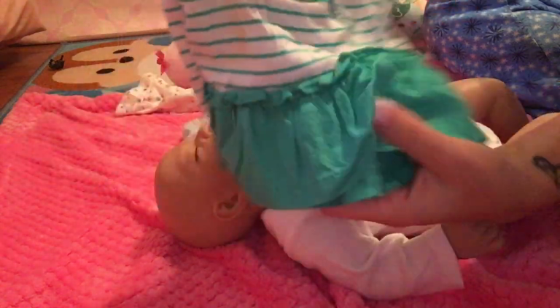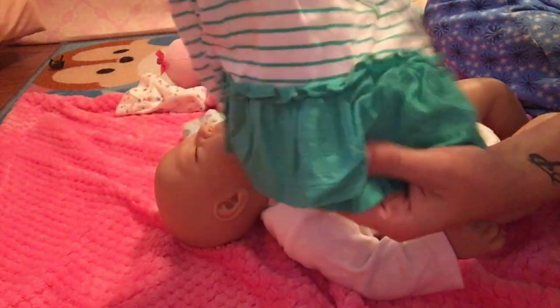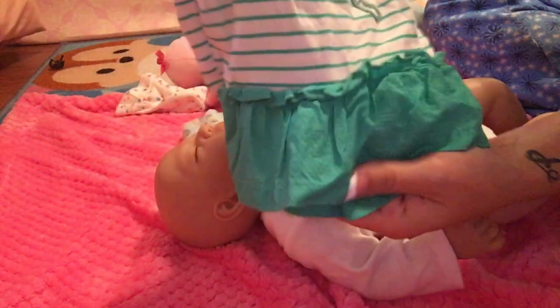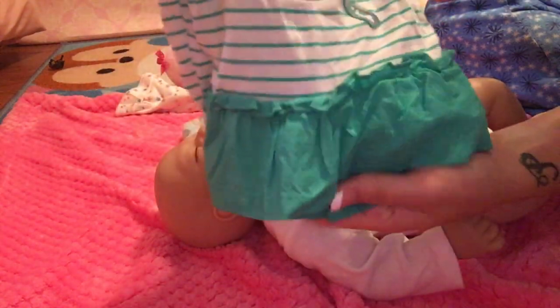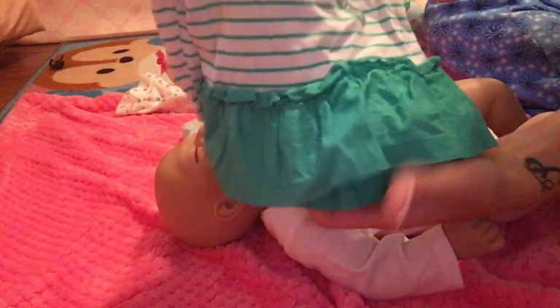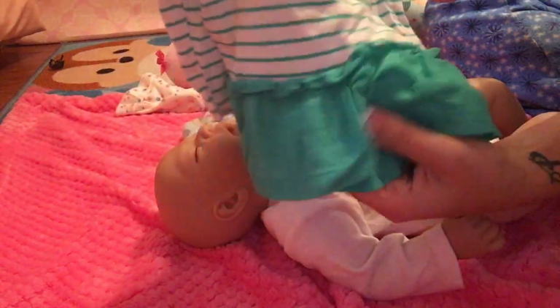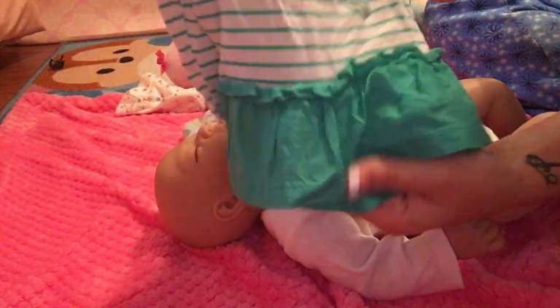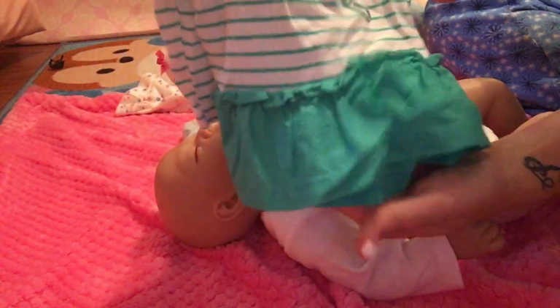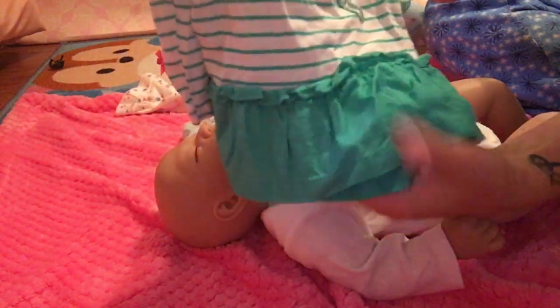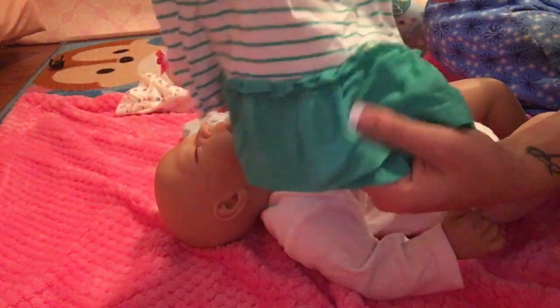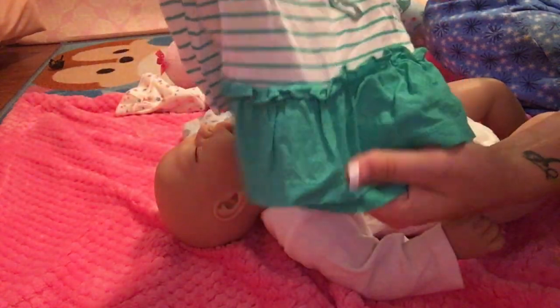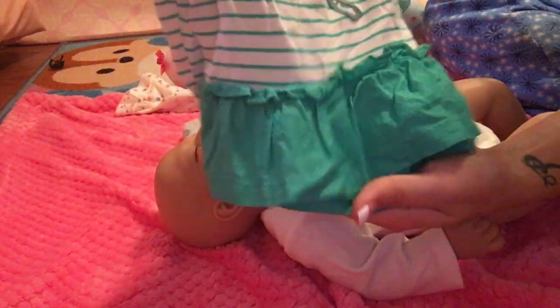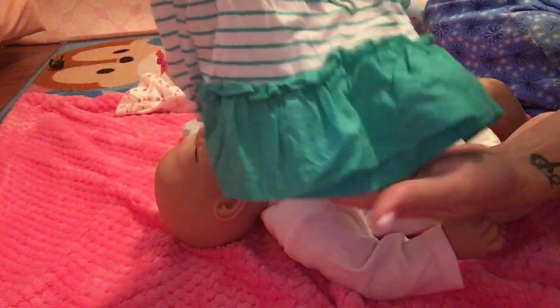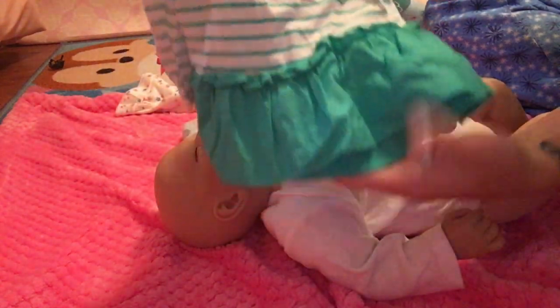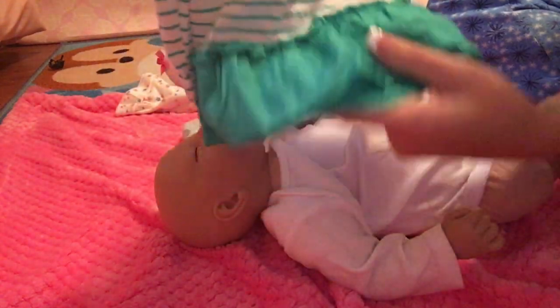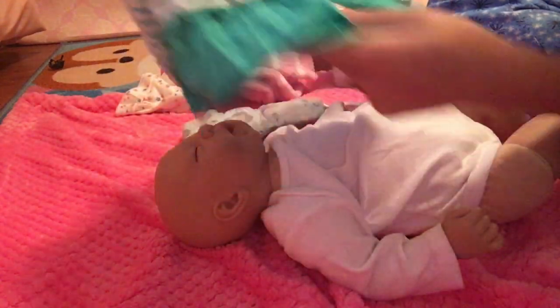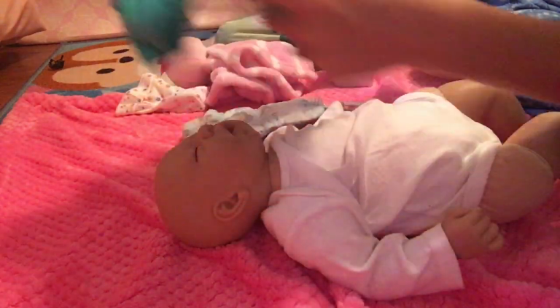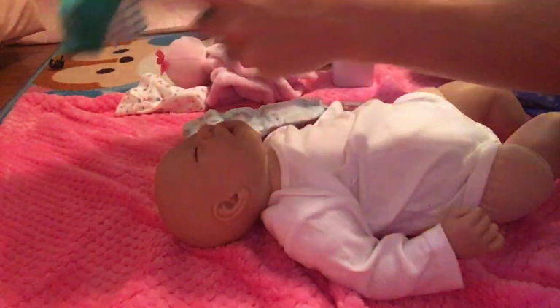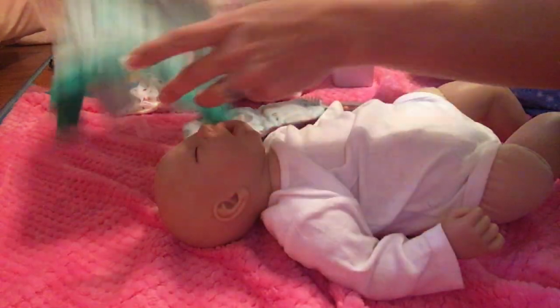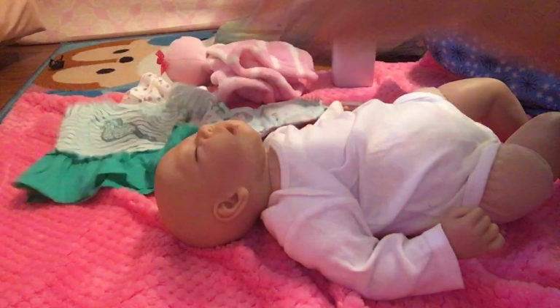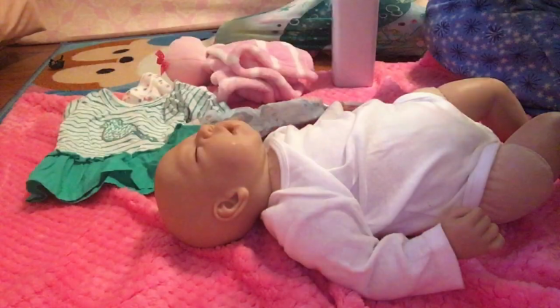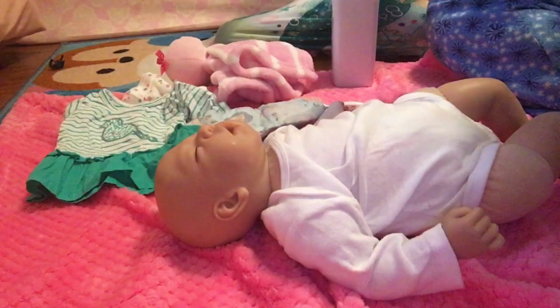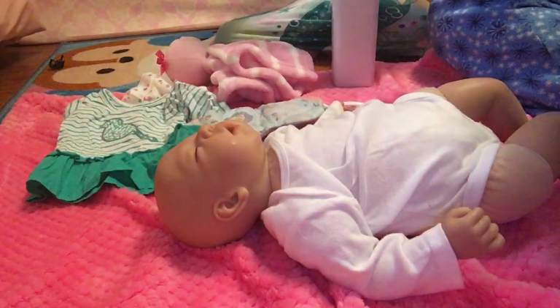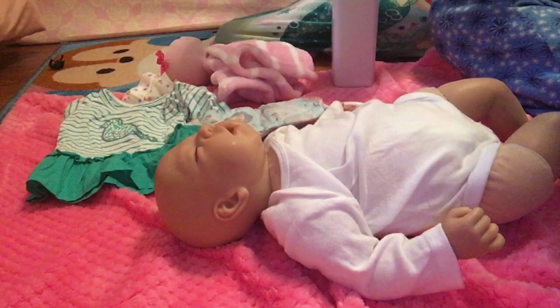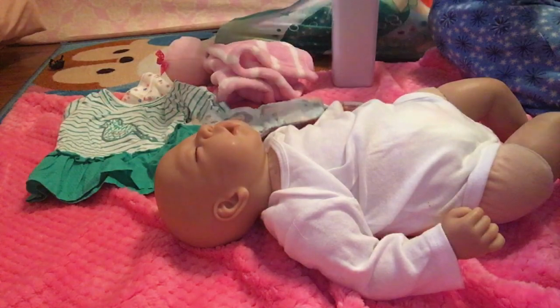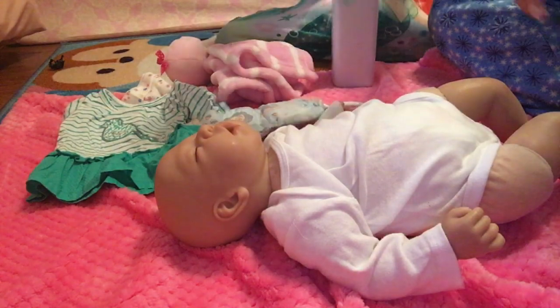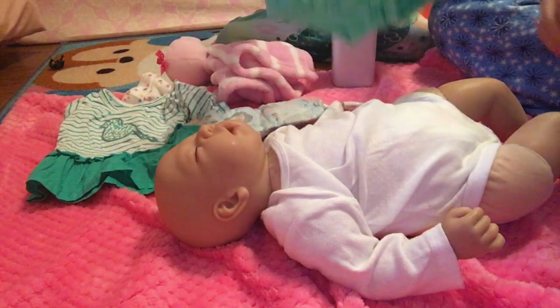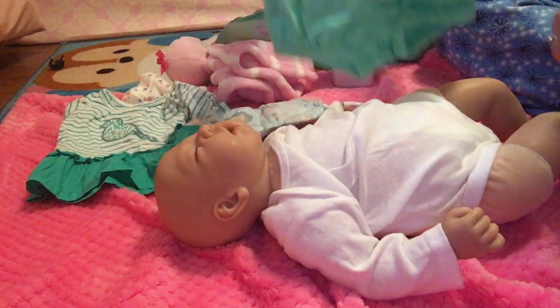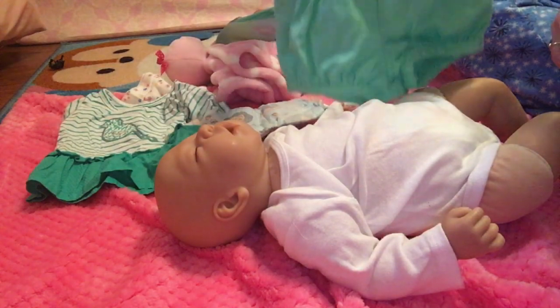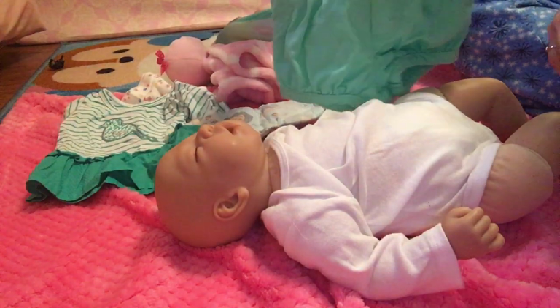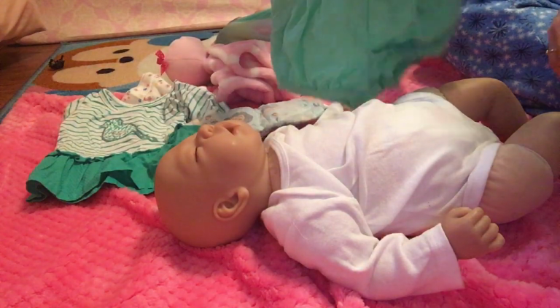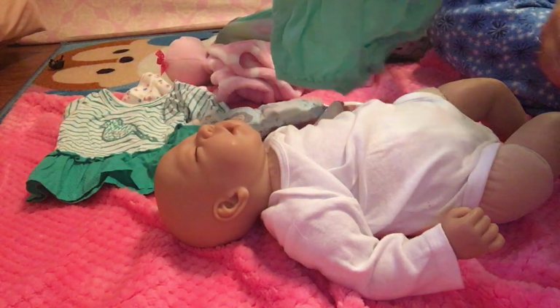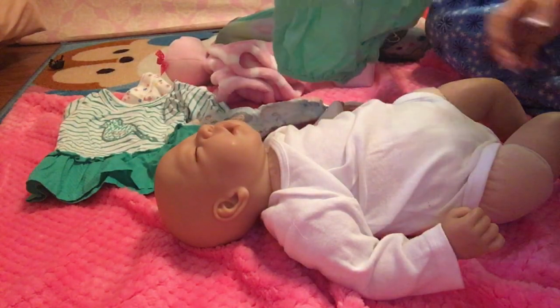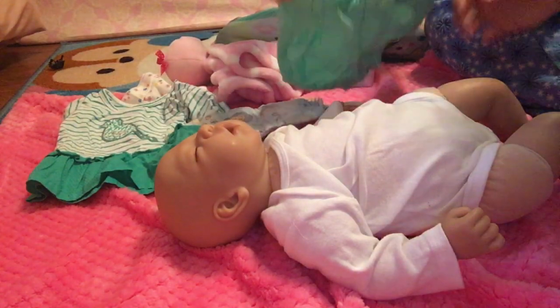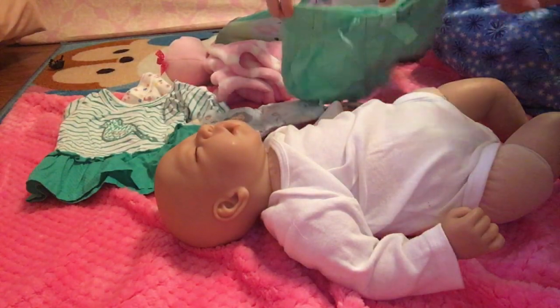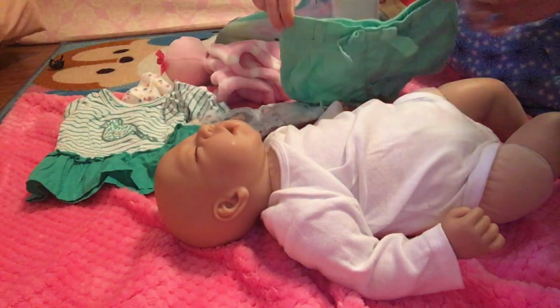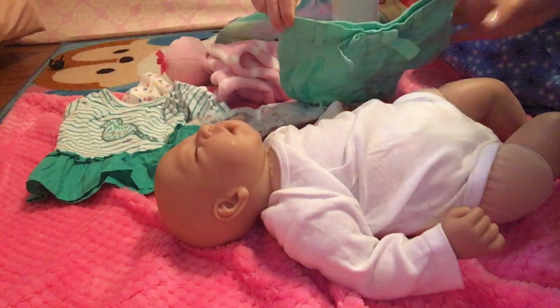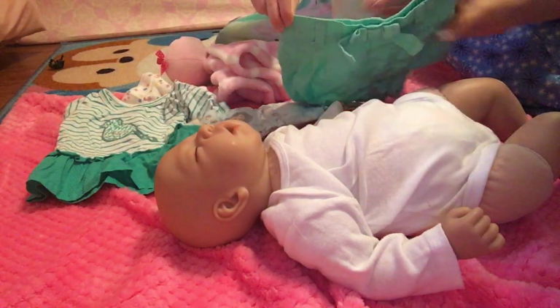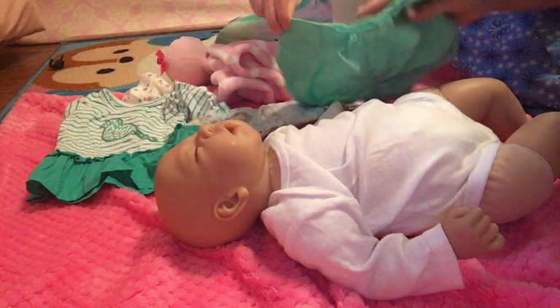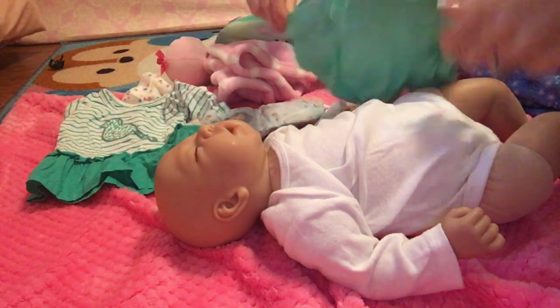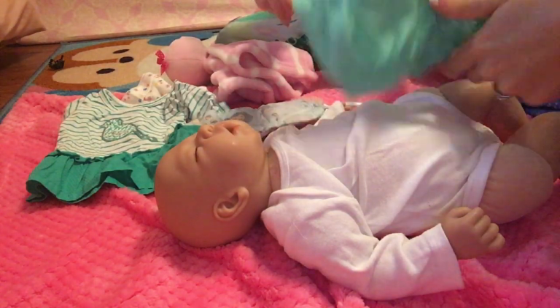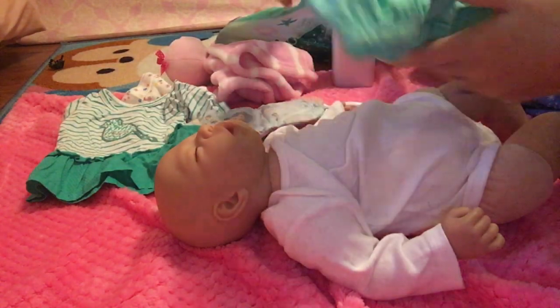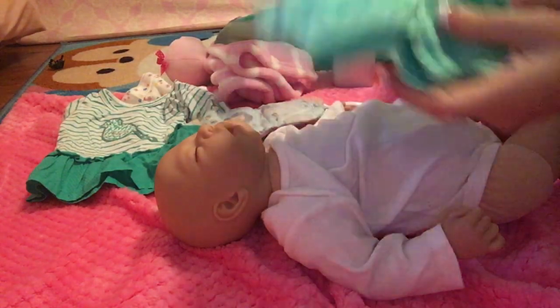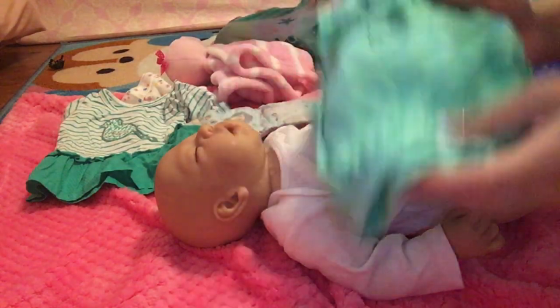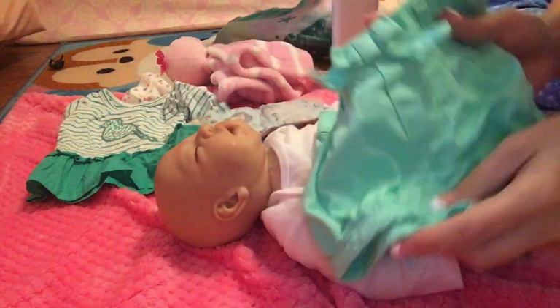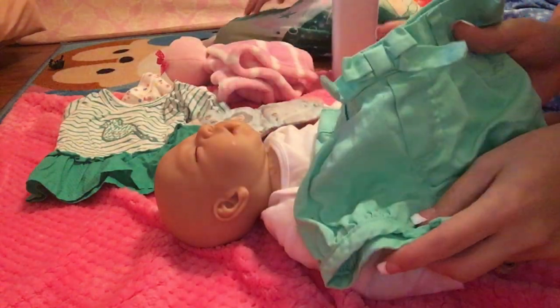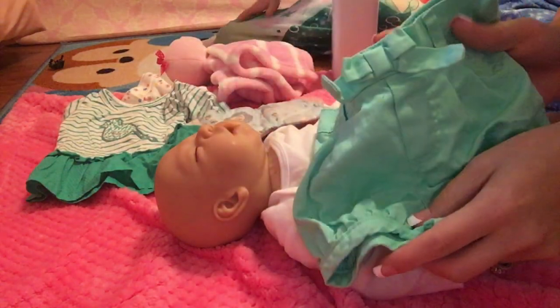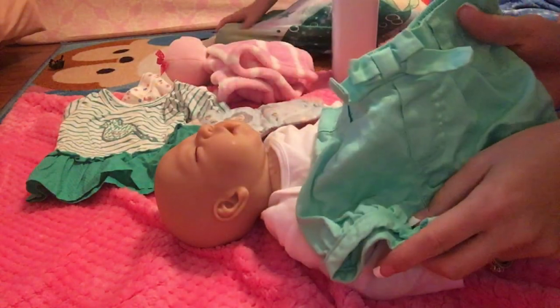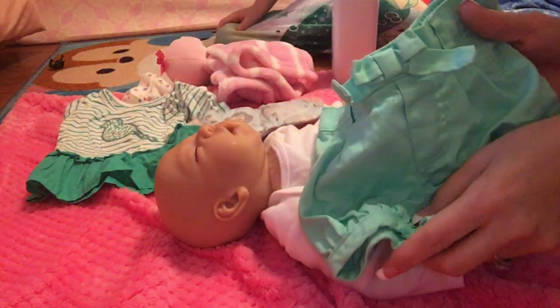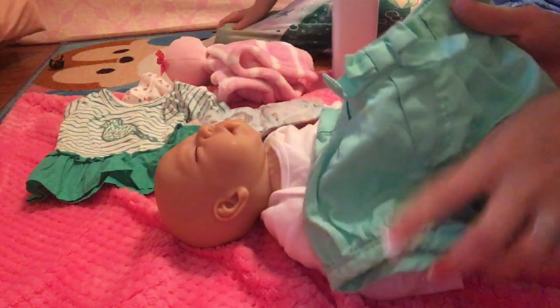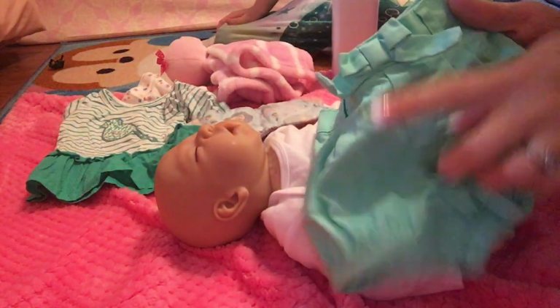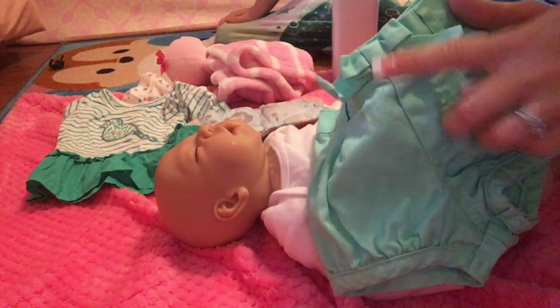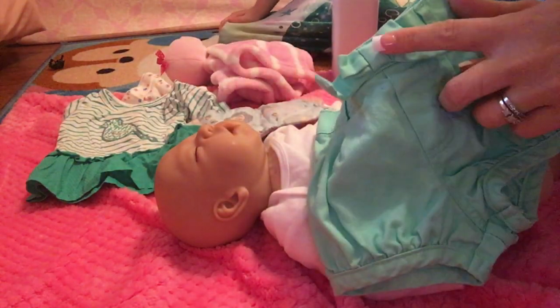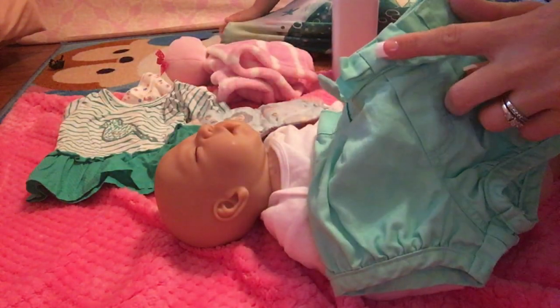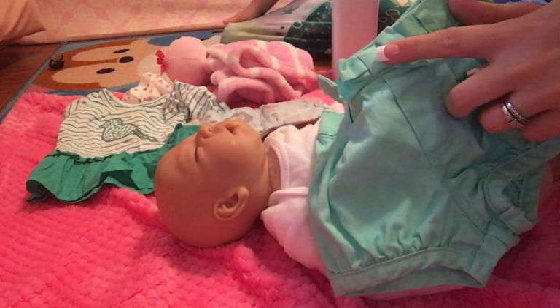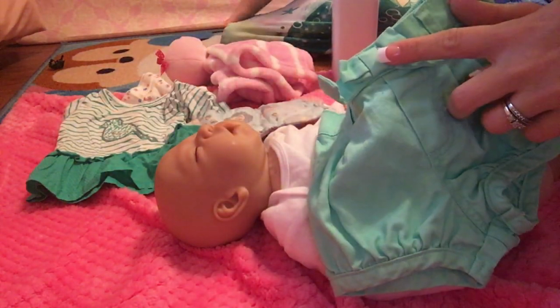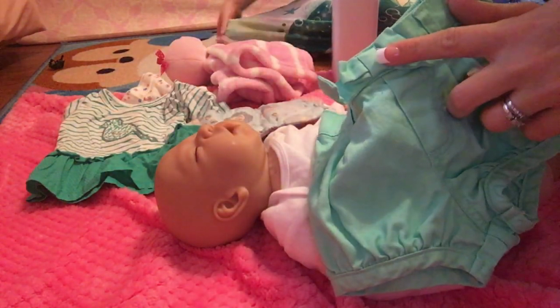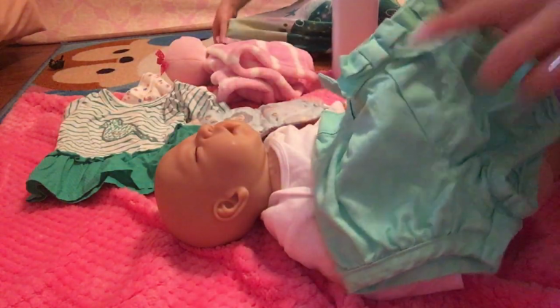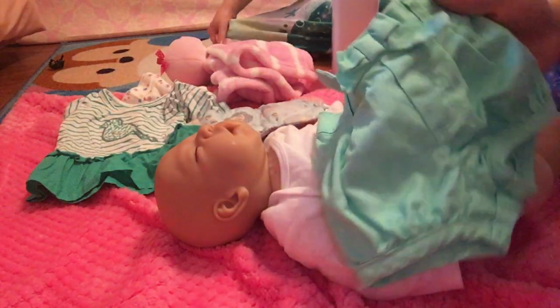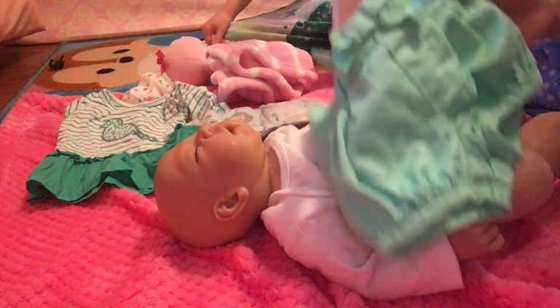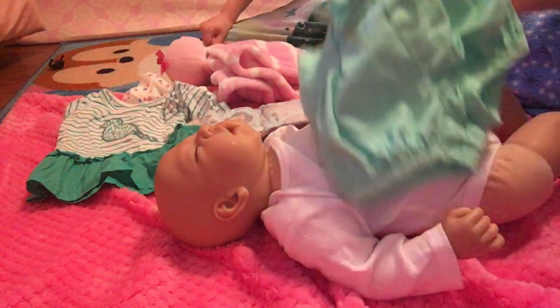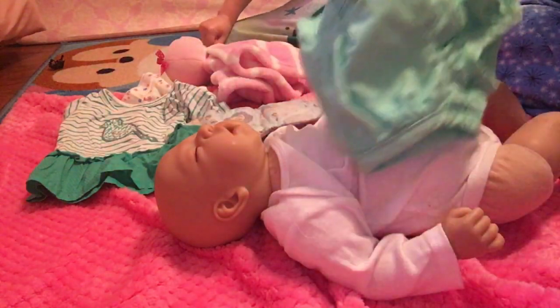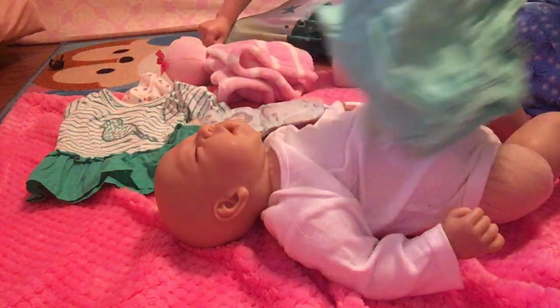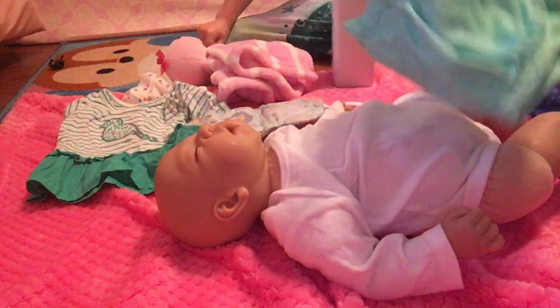It's got a little ruffled bottom, and we got these cute little shorts with a bow.